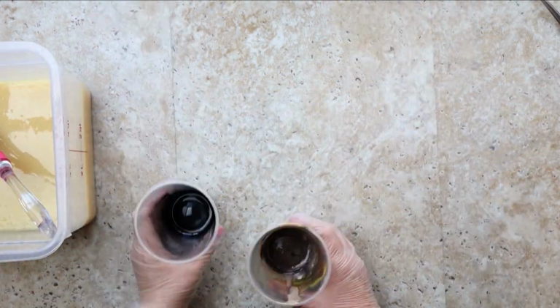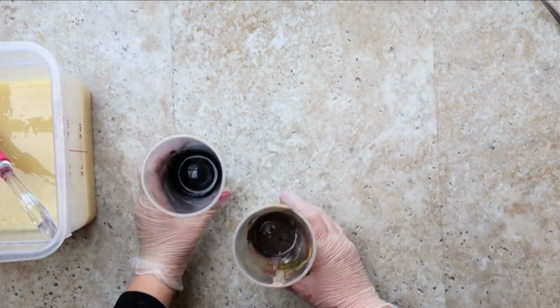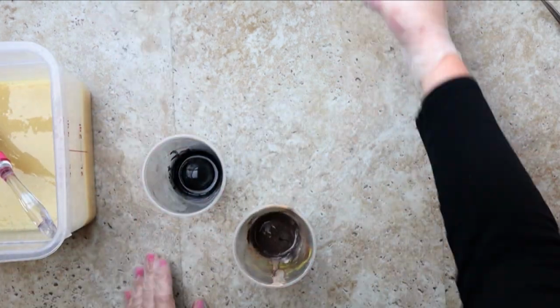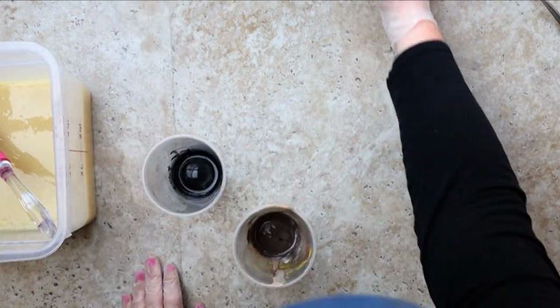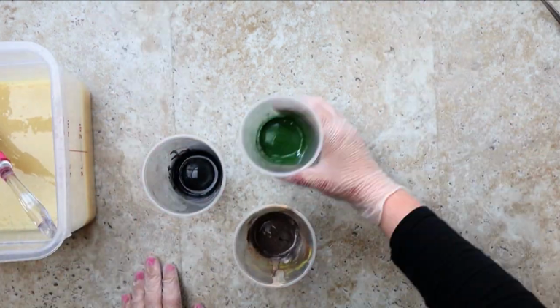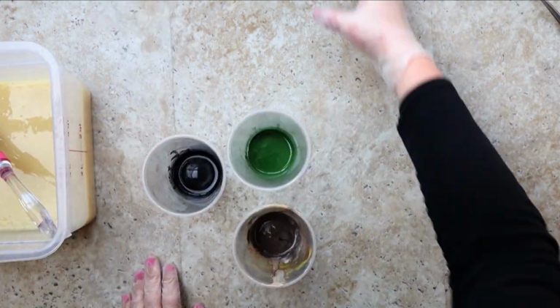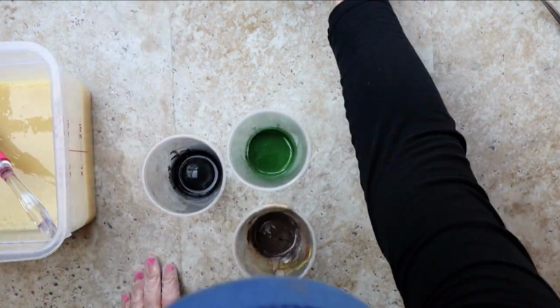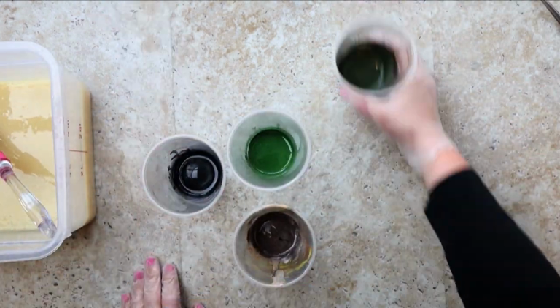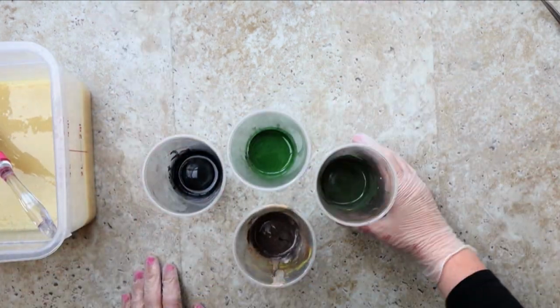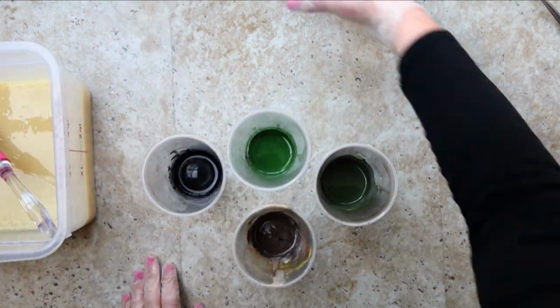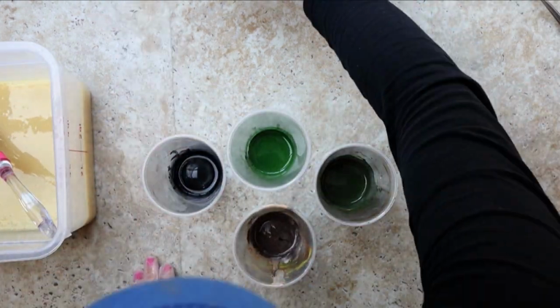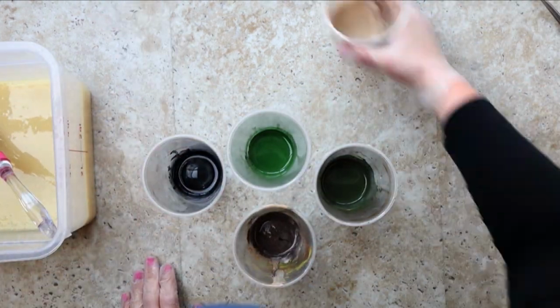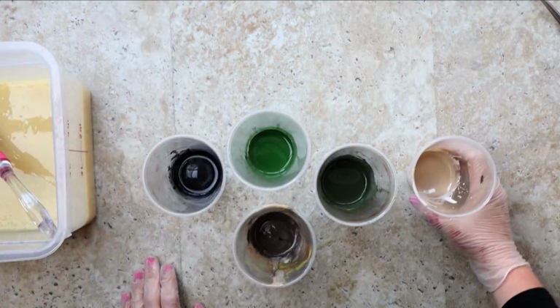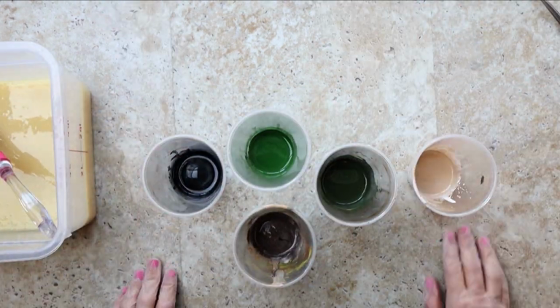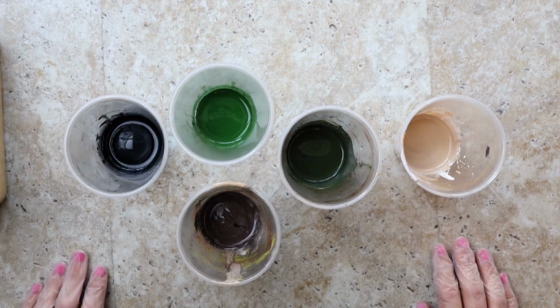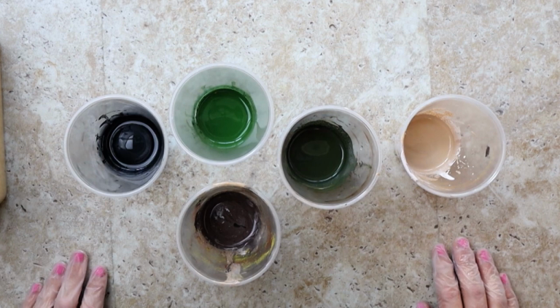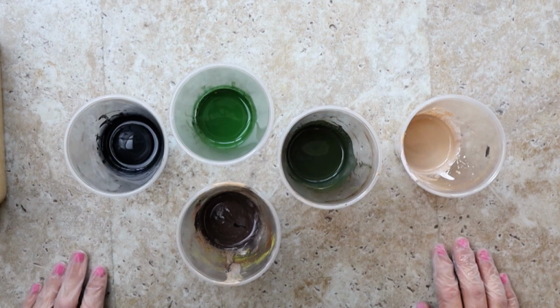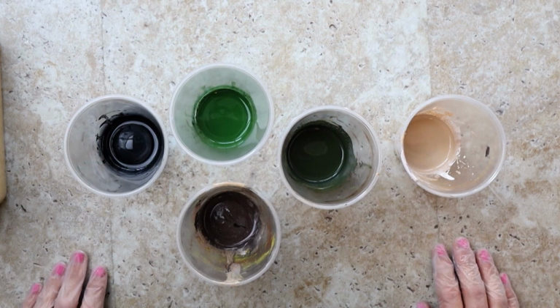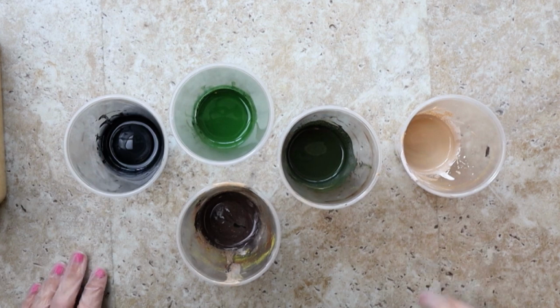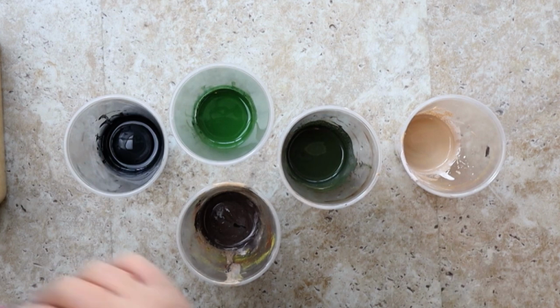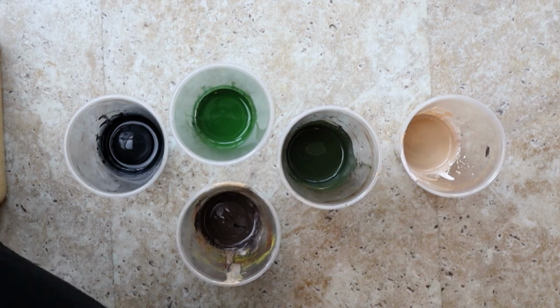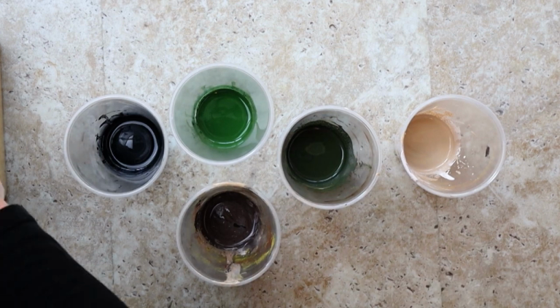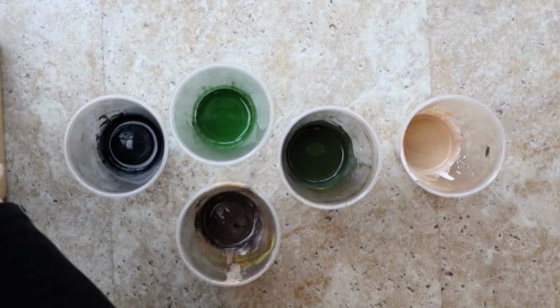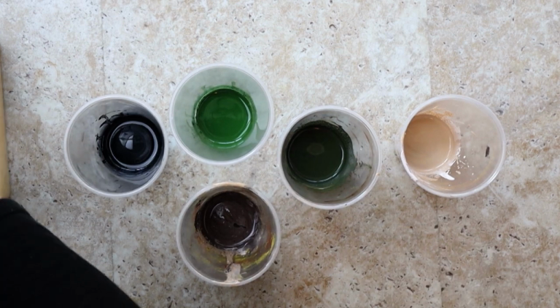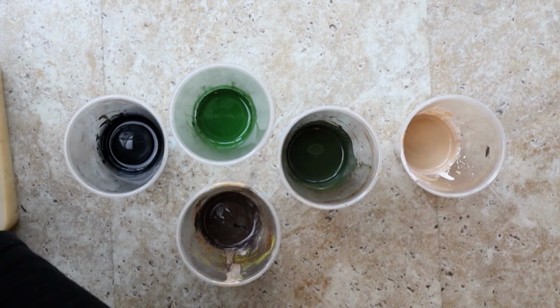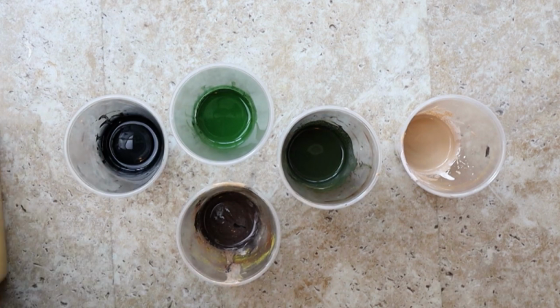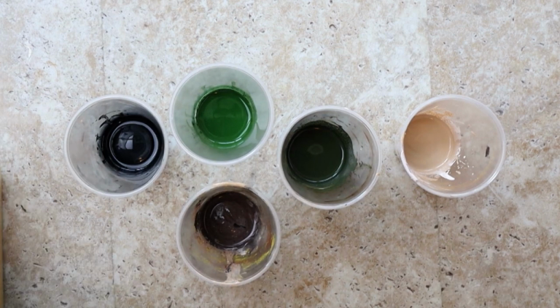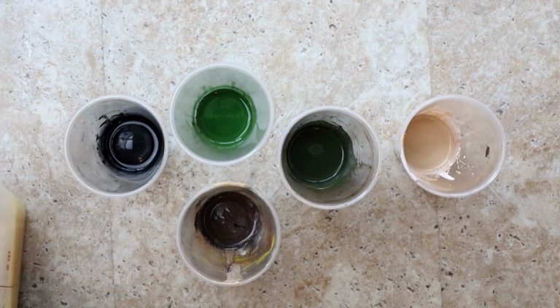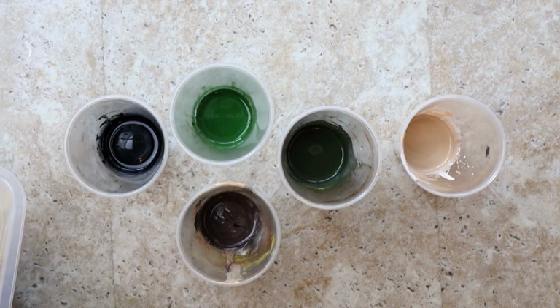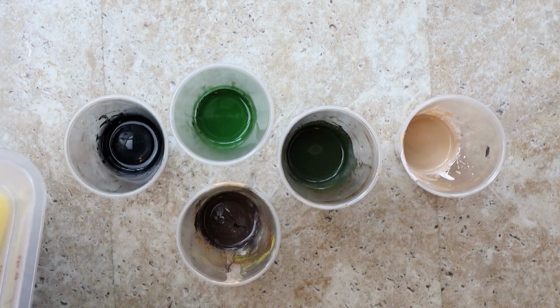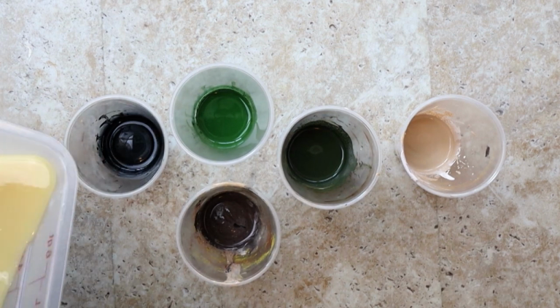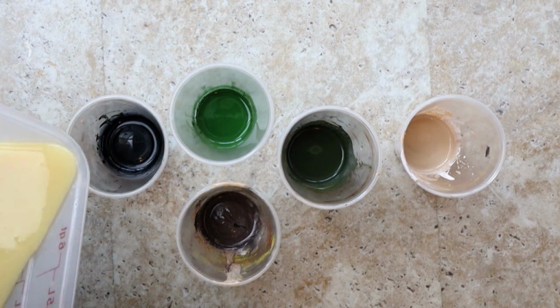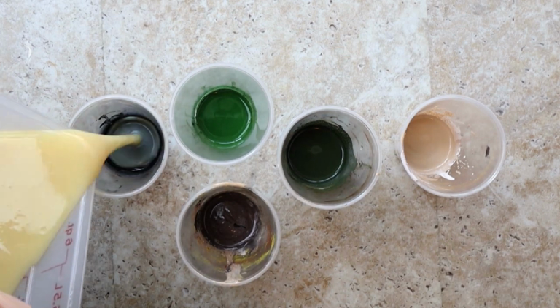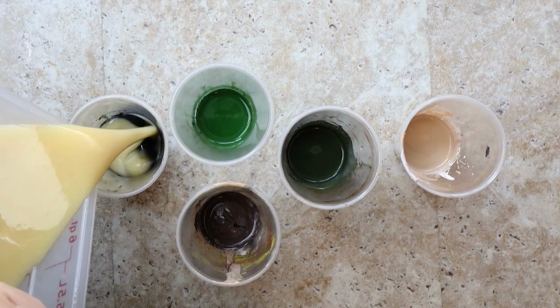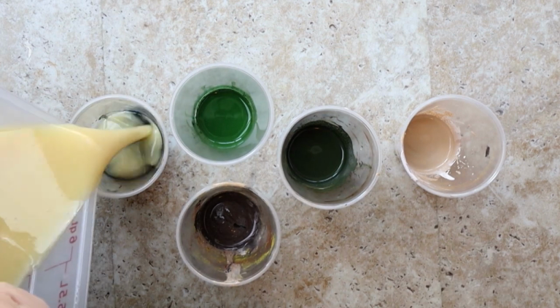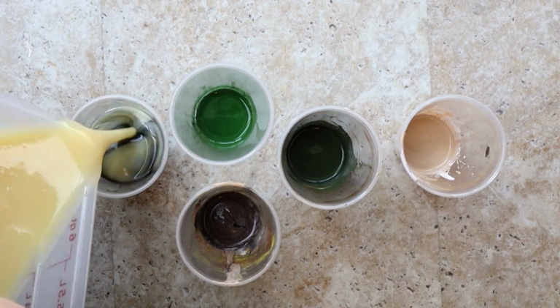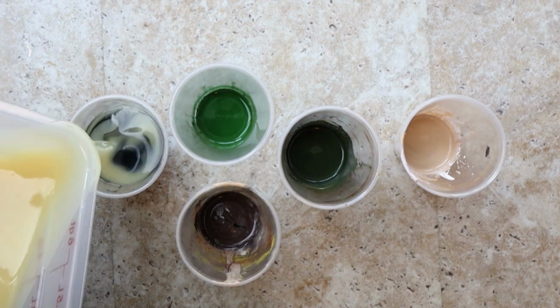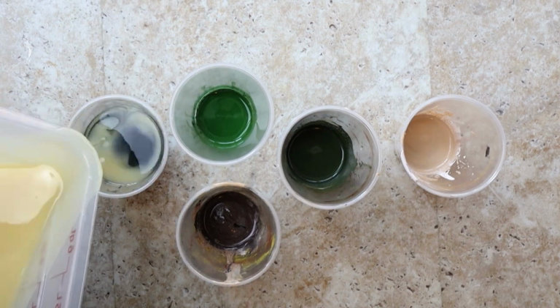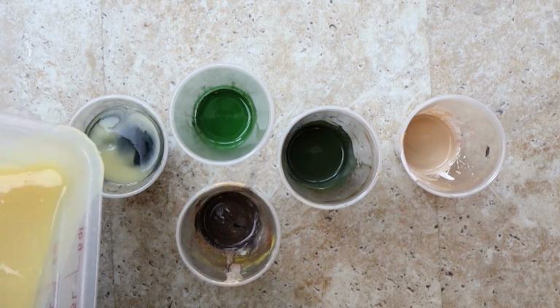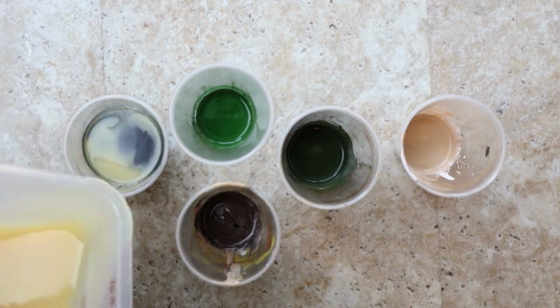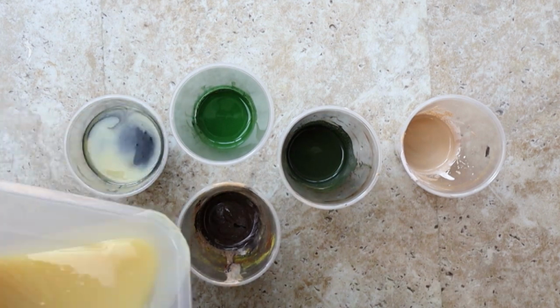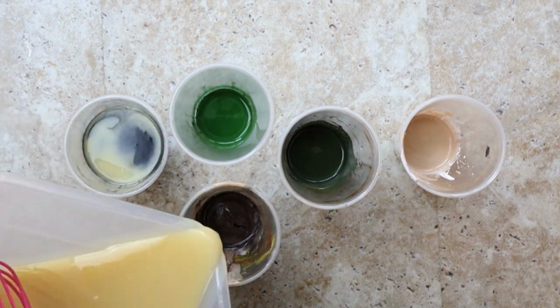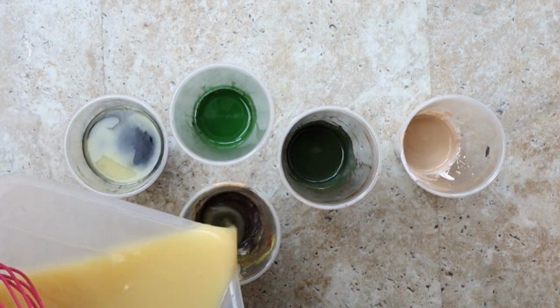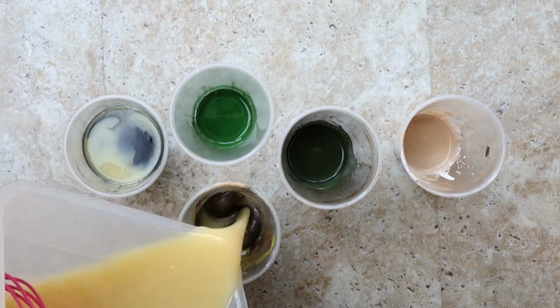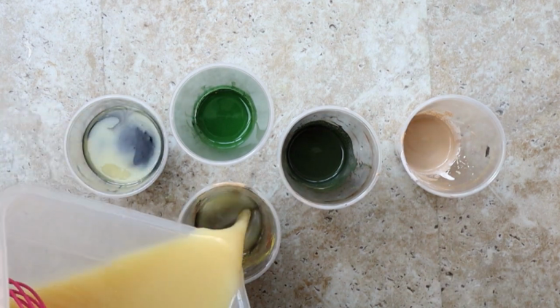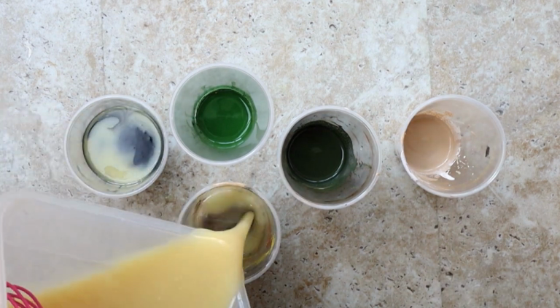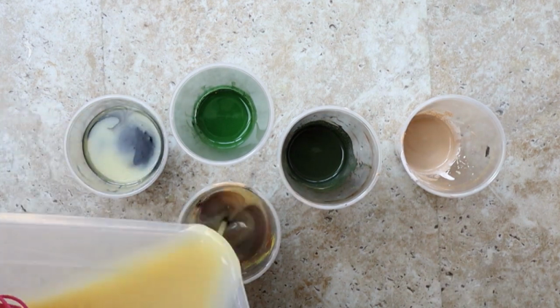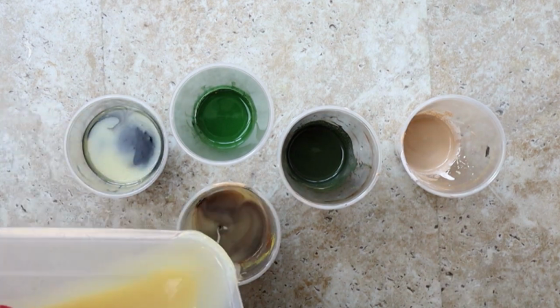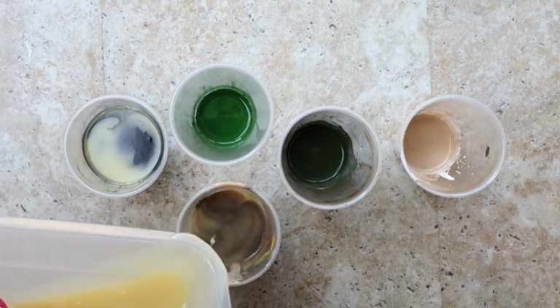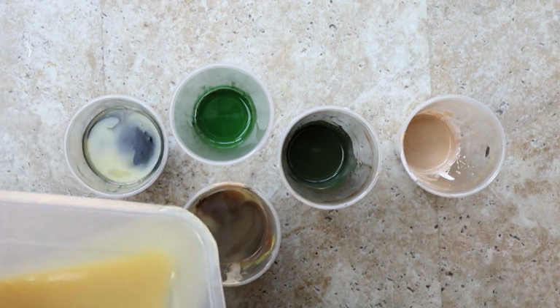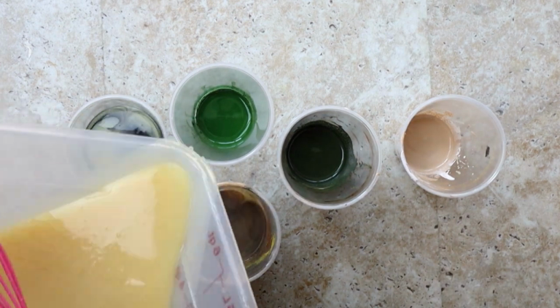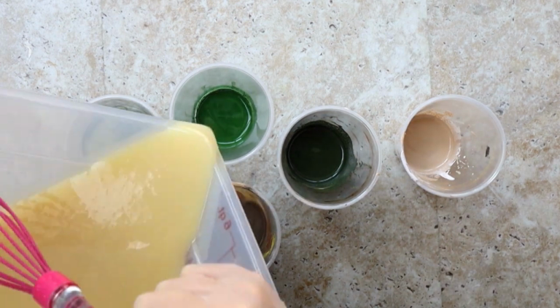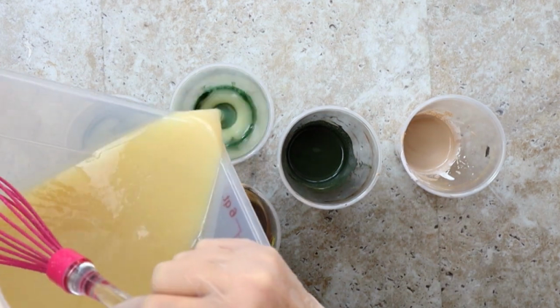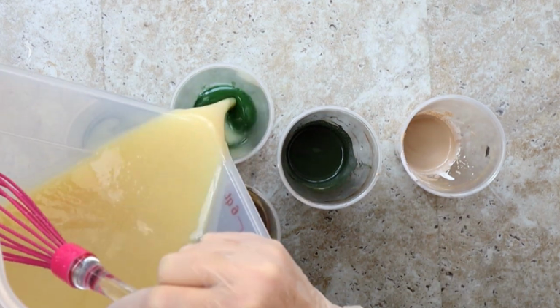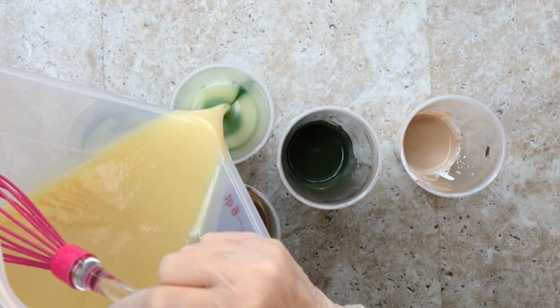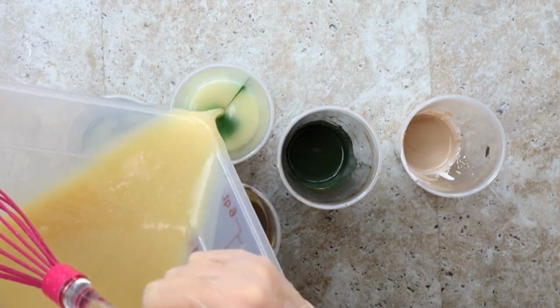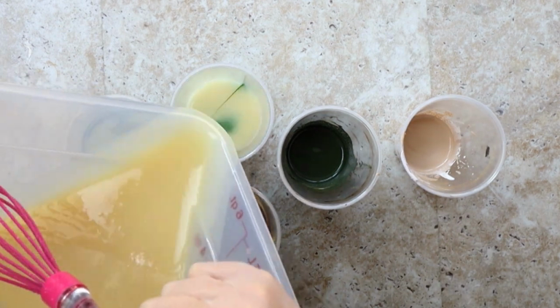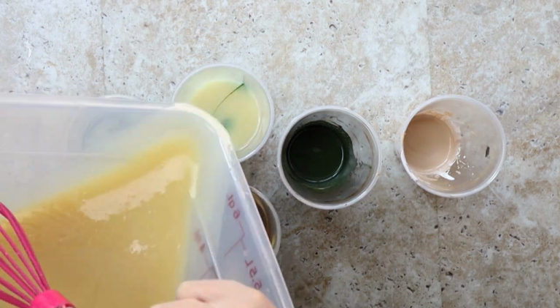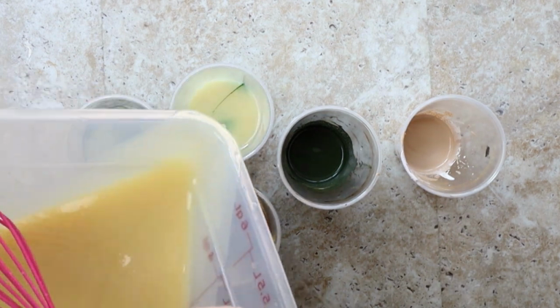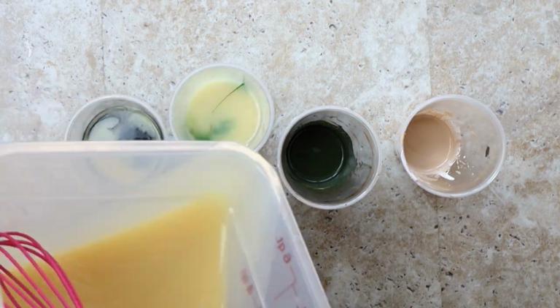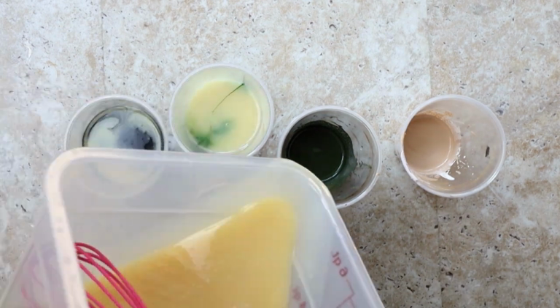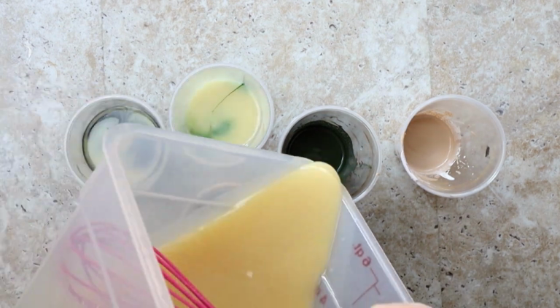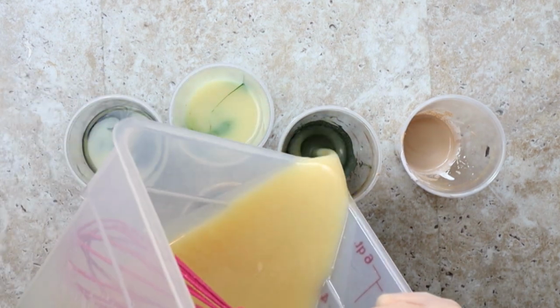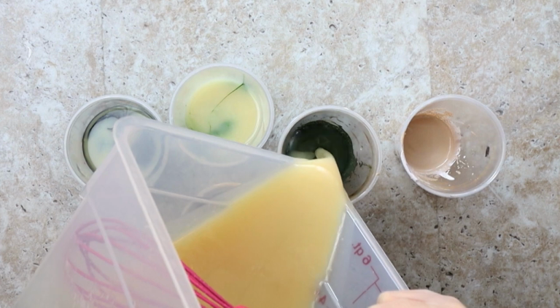The concept of camo is simple. Think greens and browns, try not to swirl the colors, and be okay with getting messy.